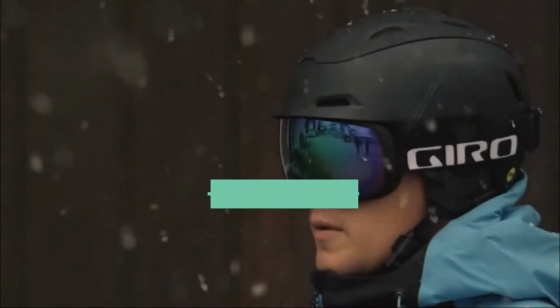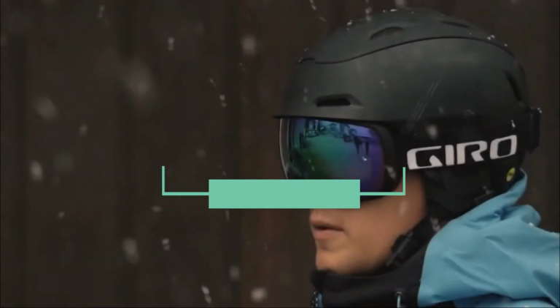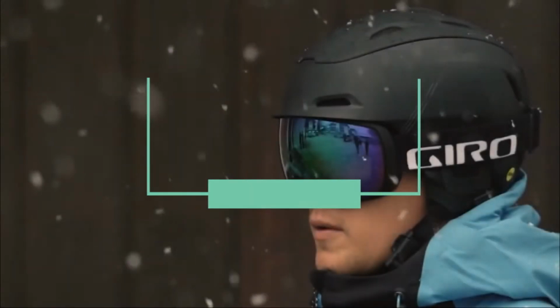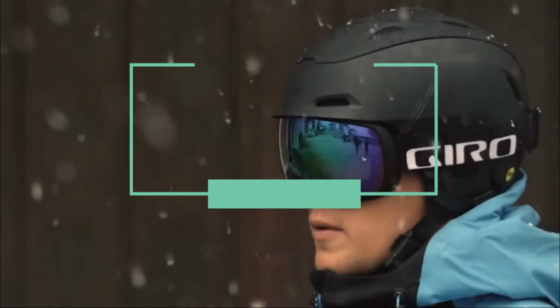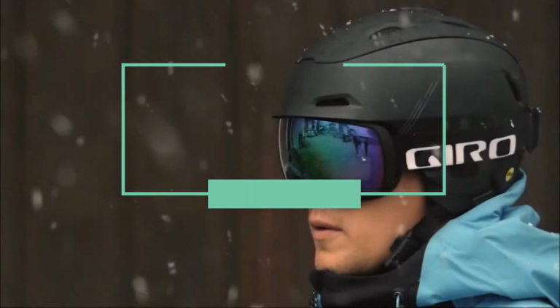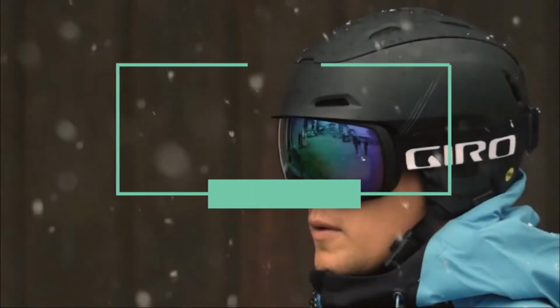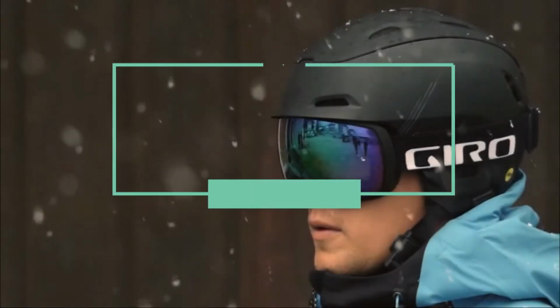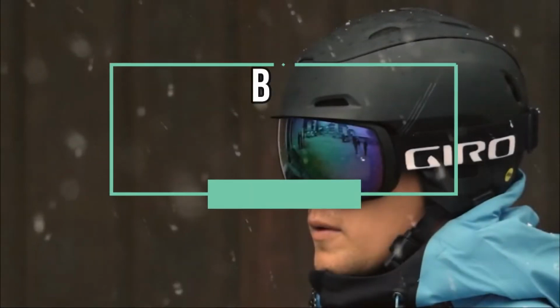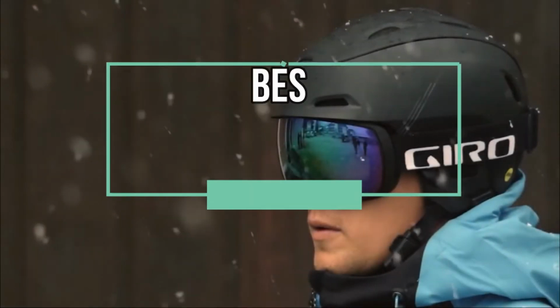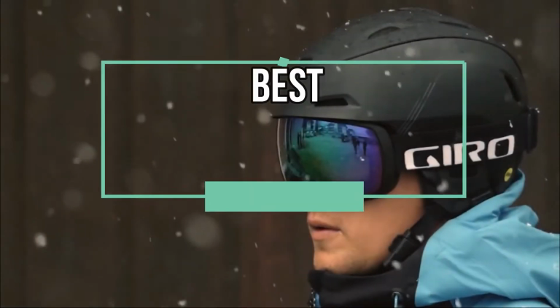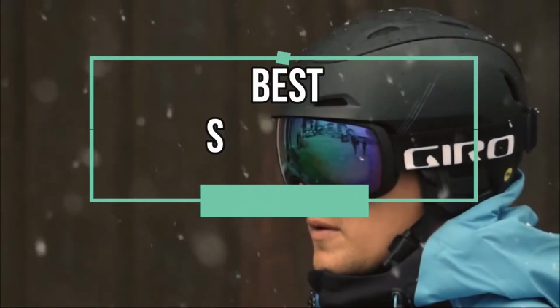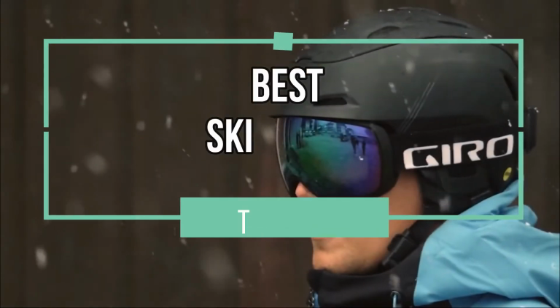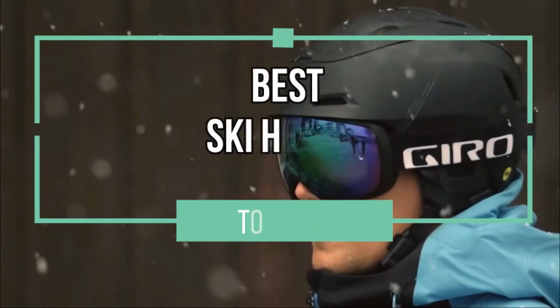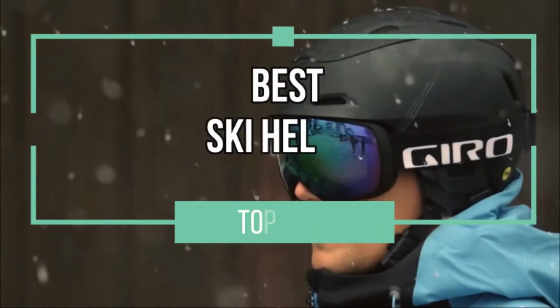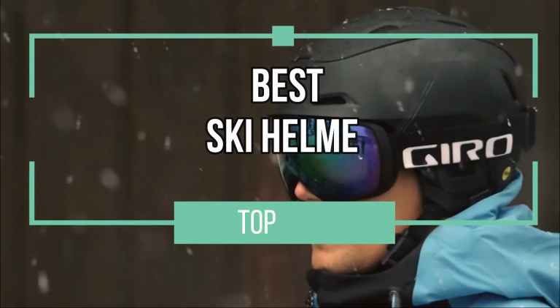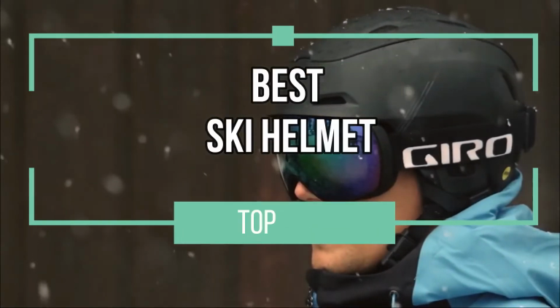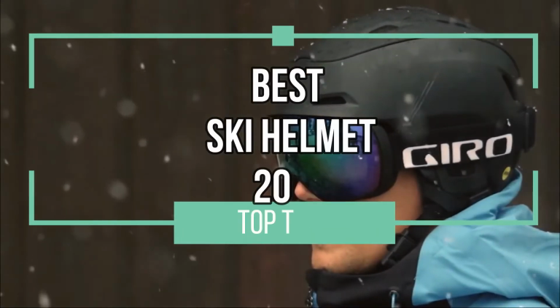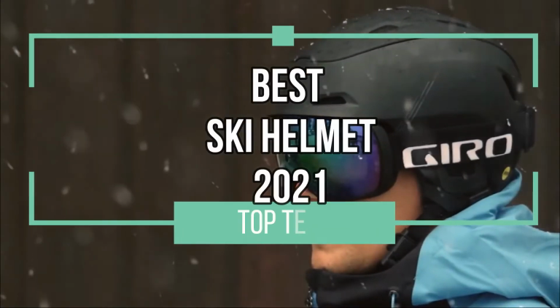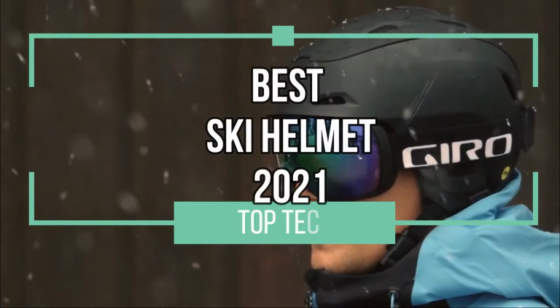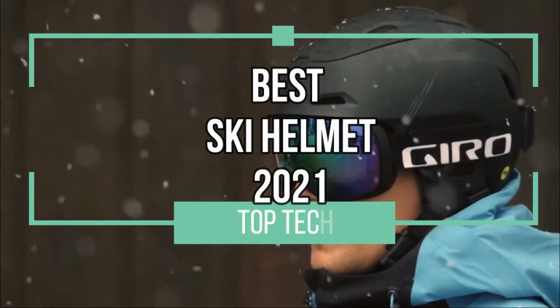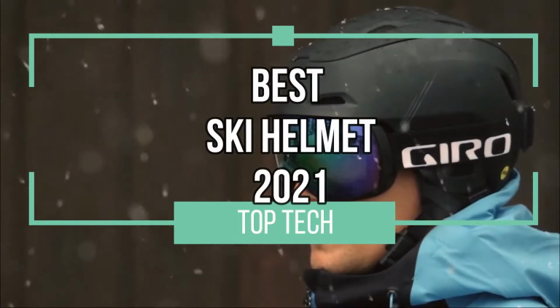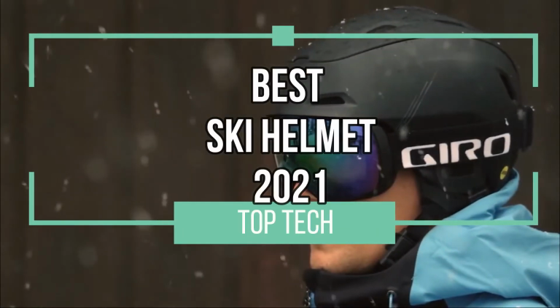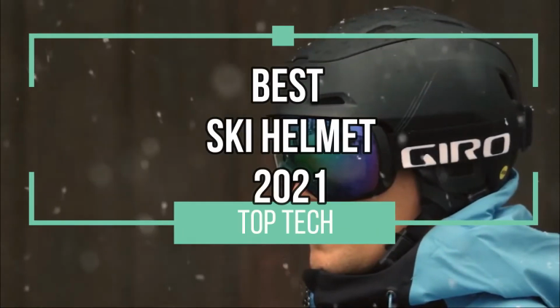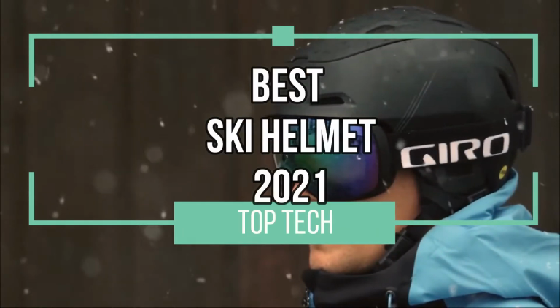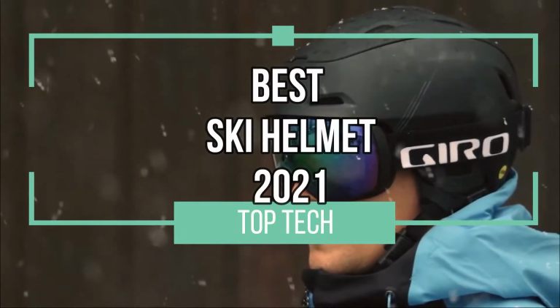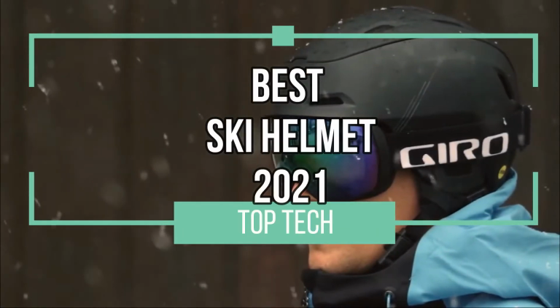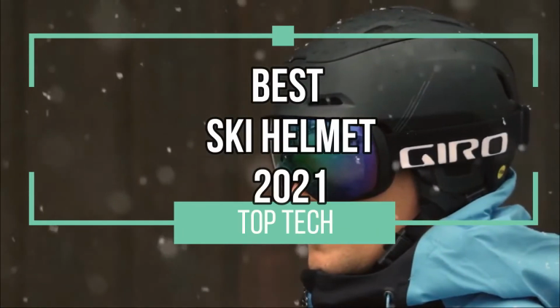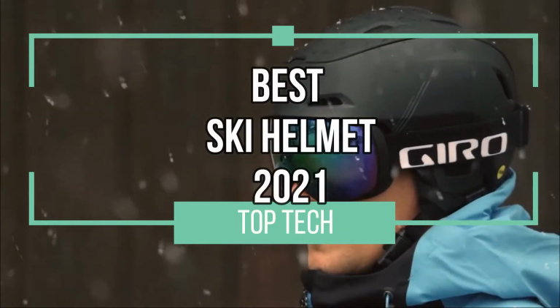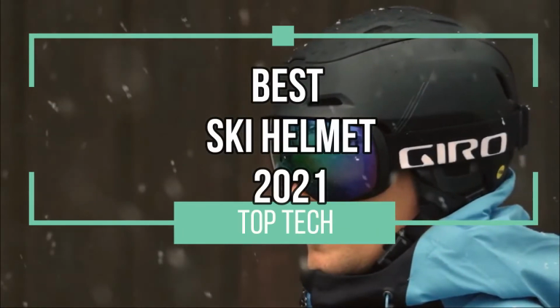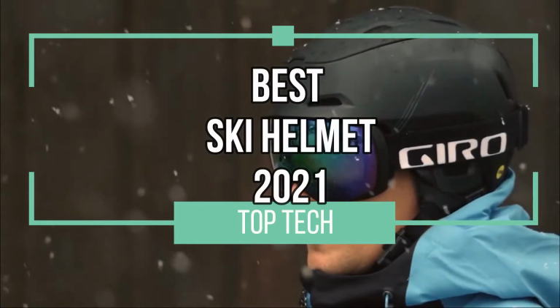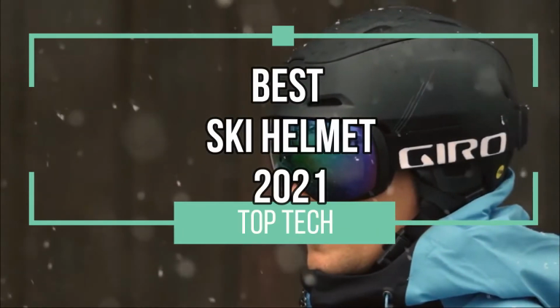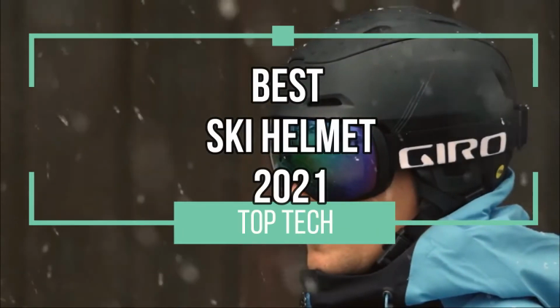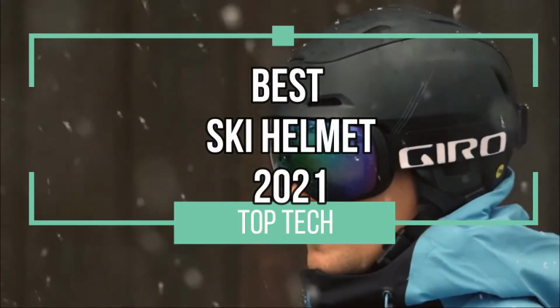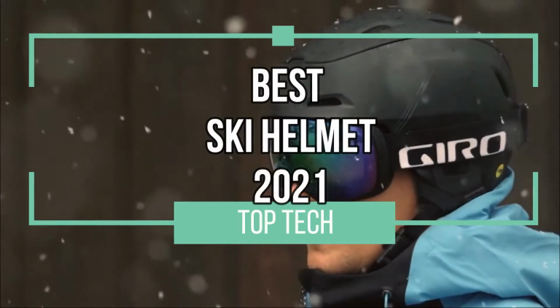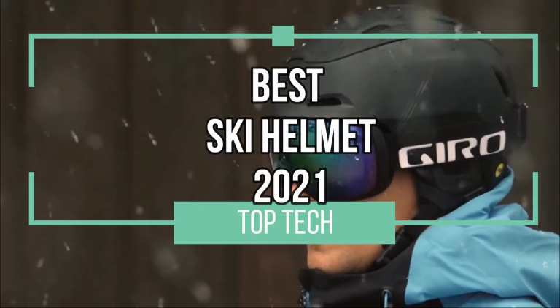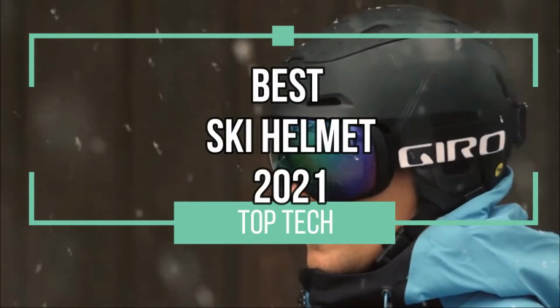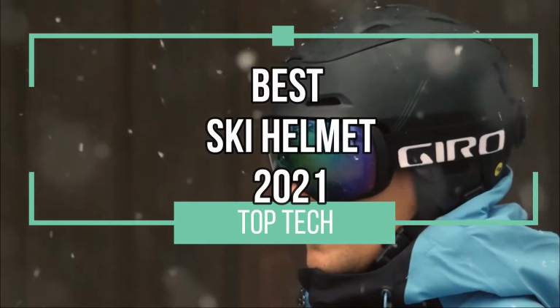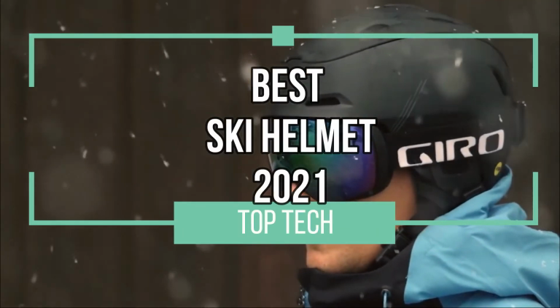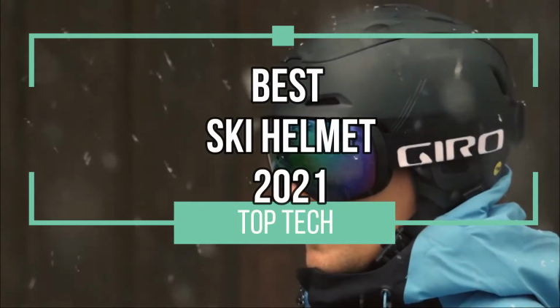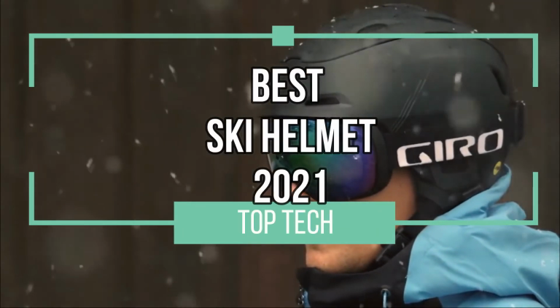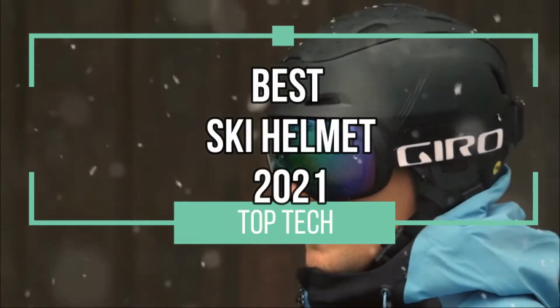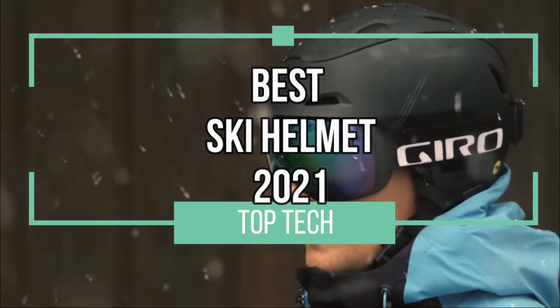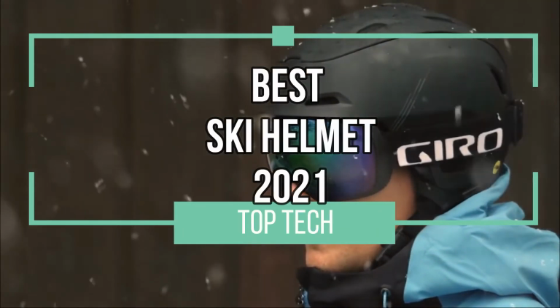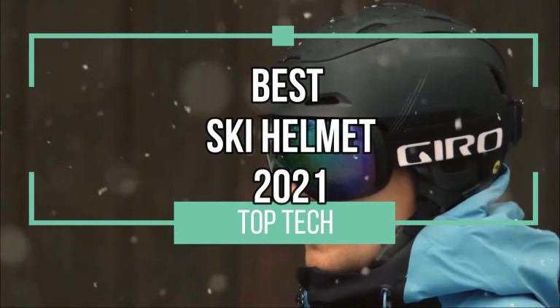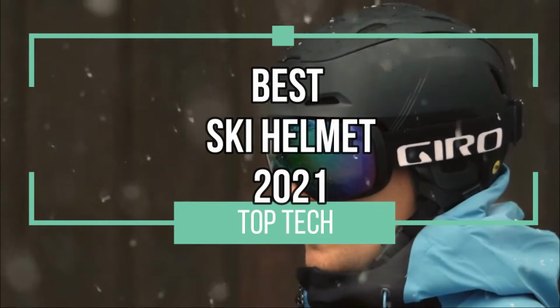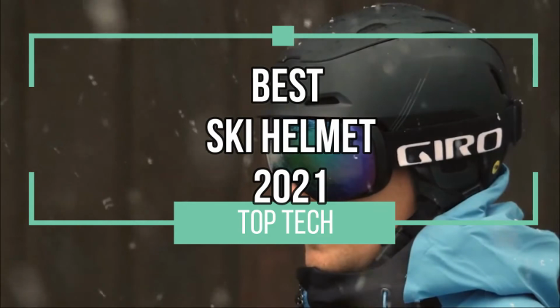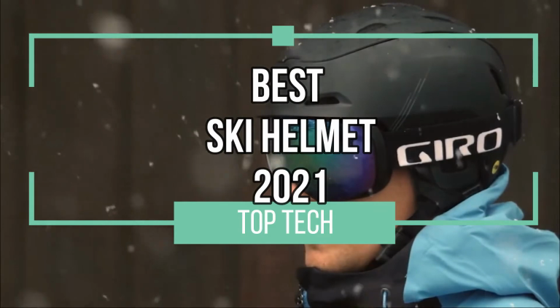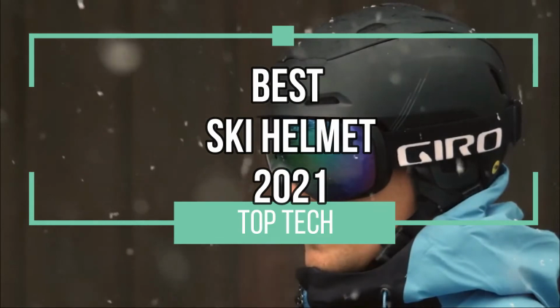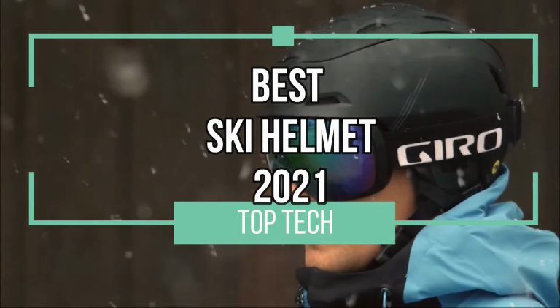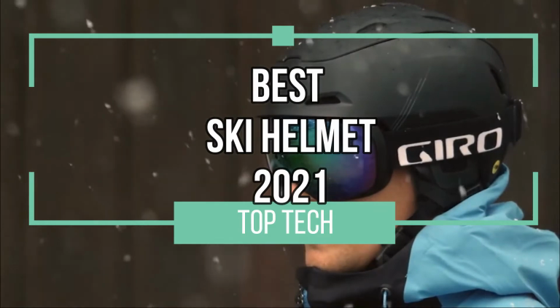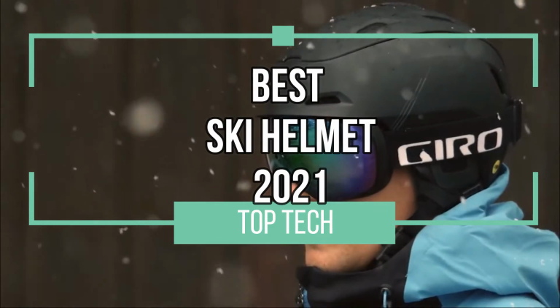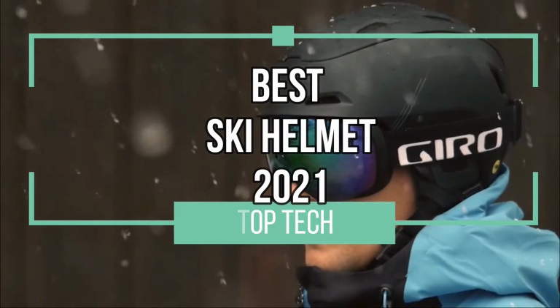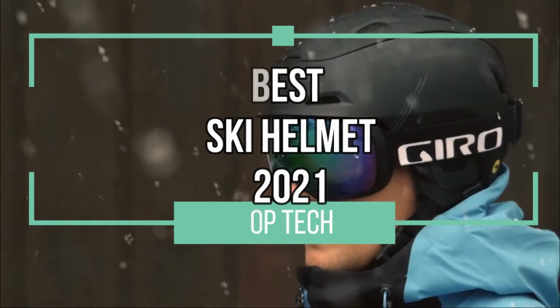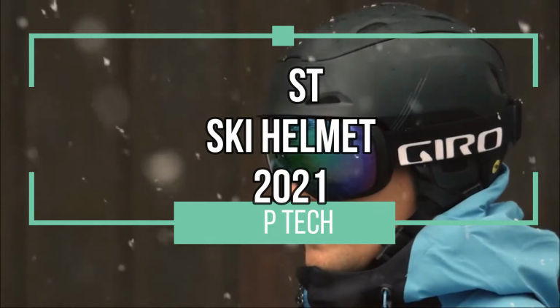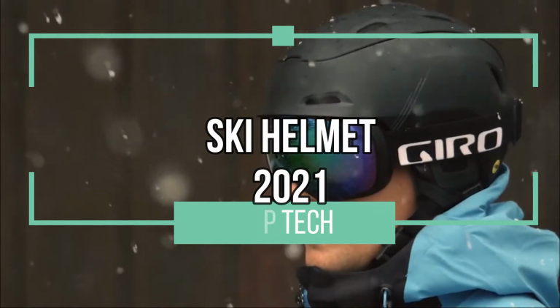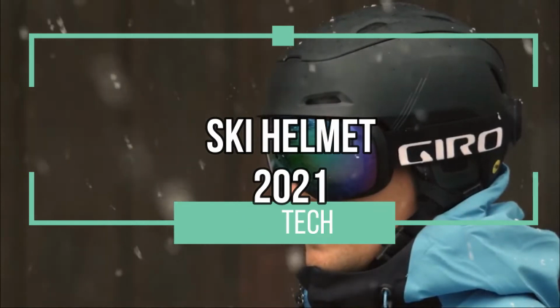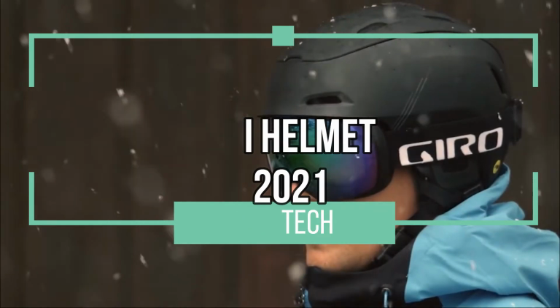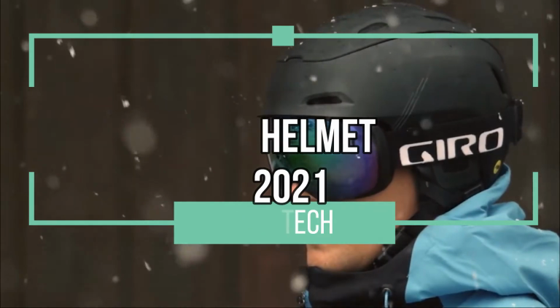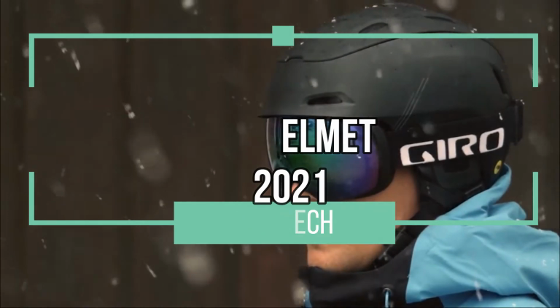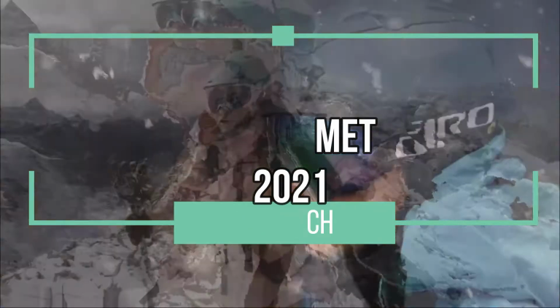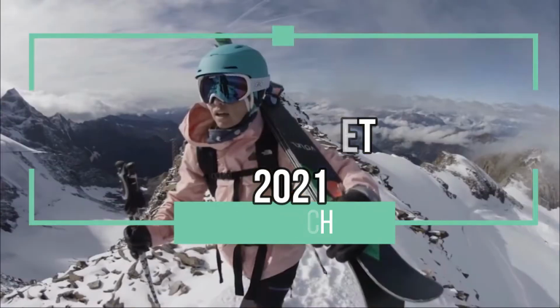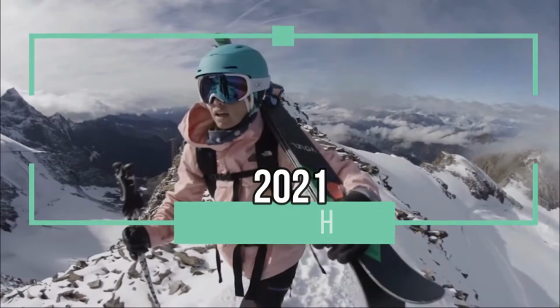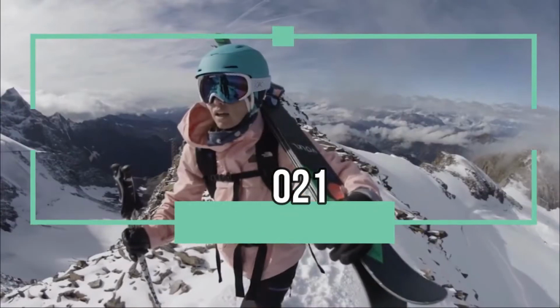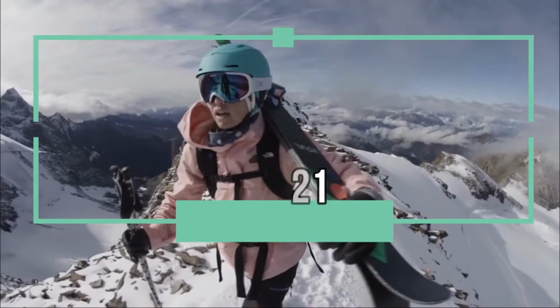Hello and welcome to this Top Tech video where we're going to talk about the best ski helmets of 2021. Let's hit the slopes.